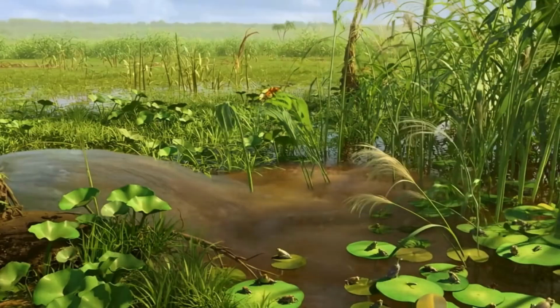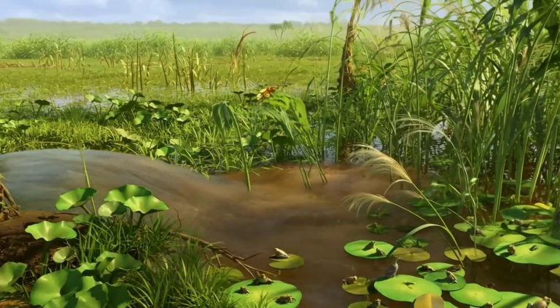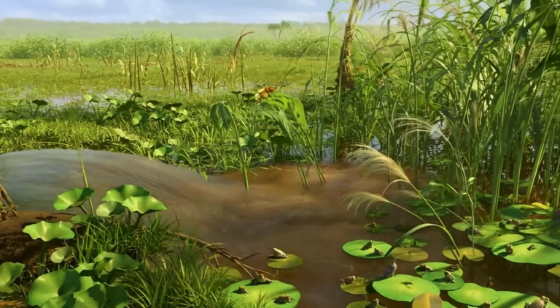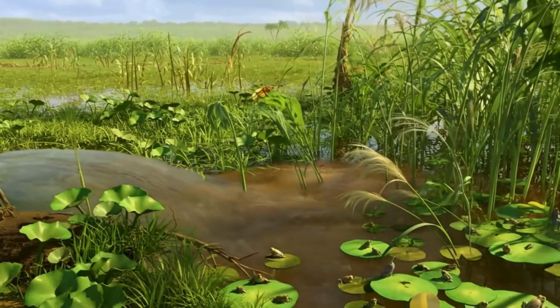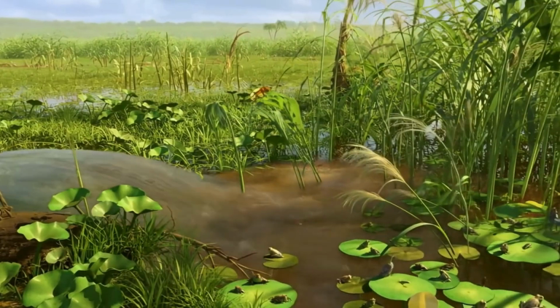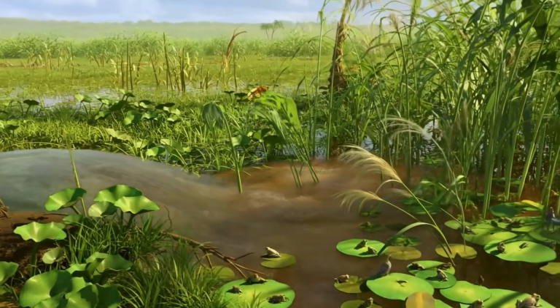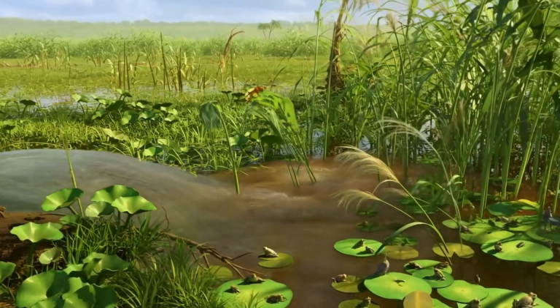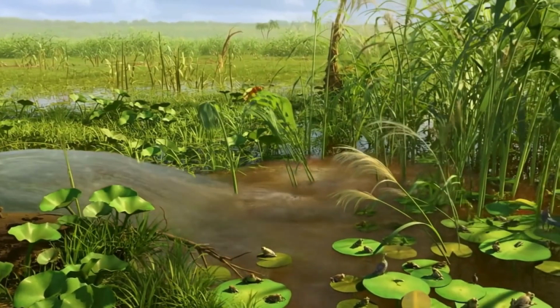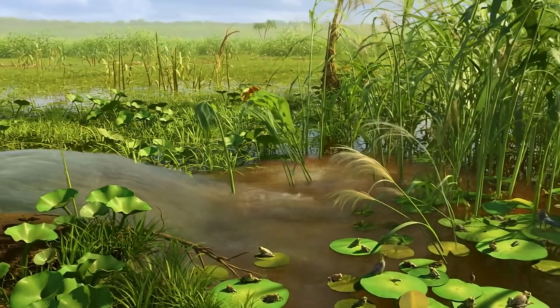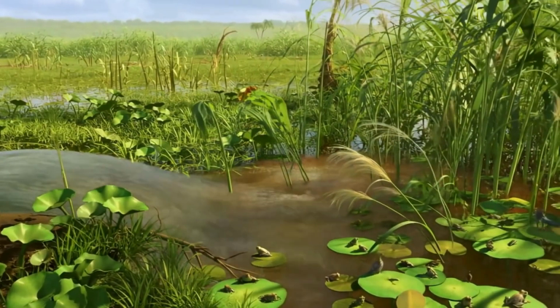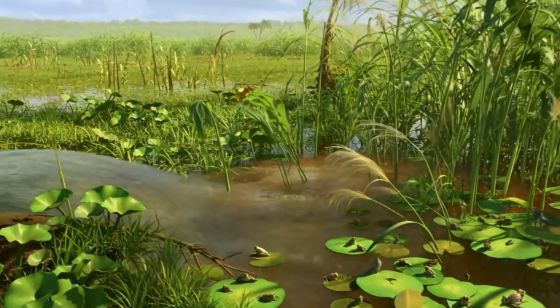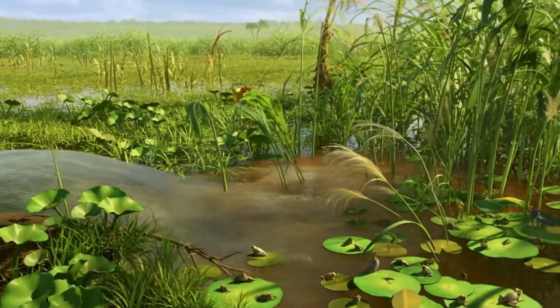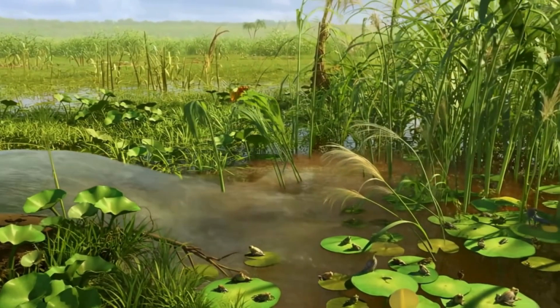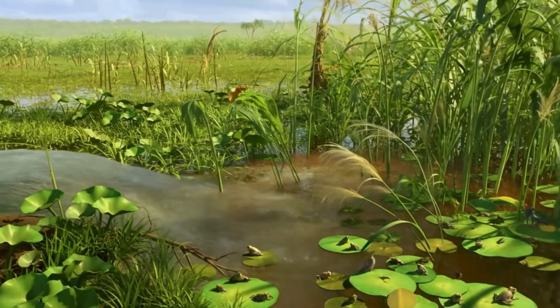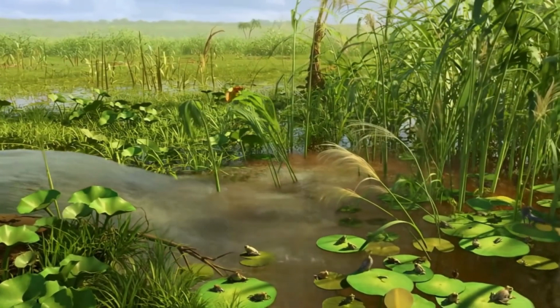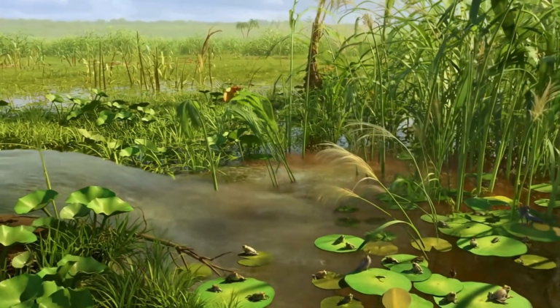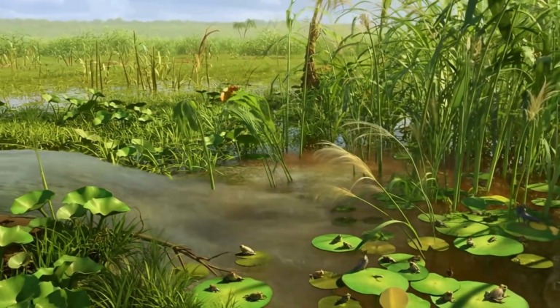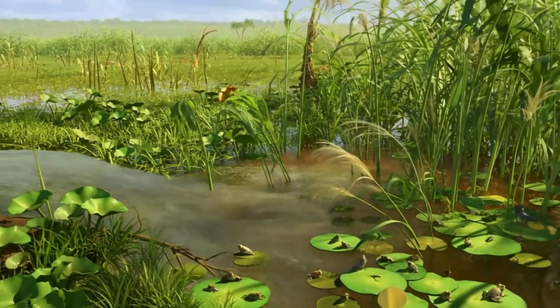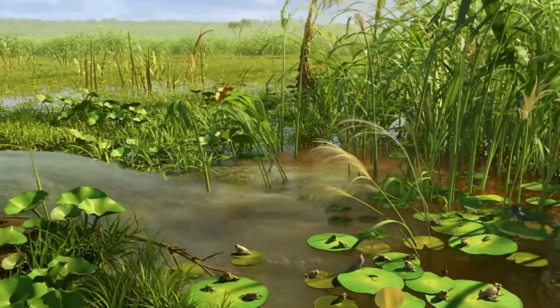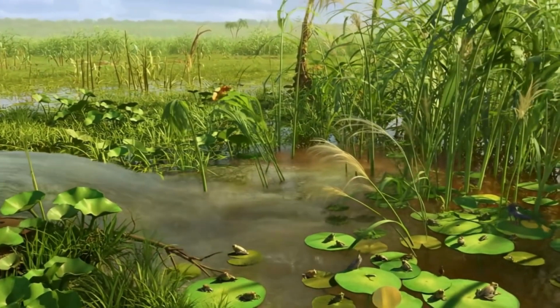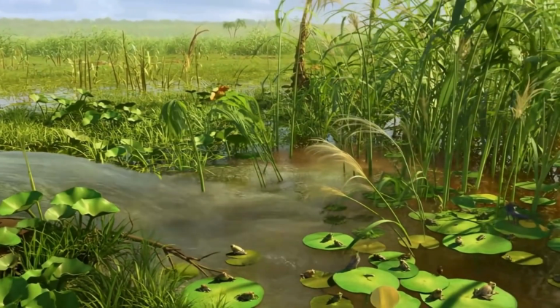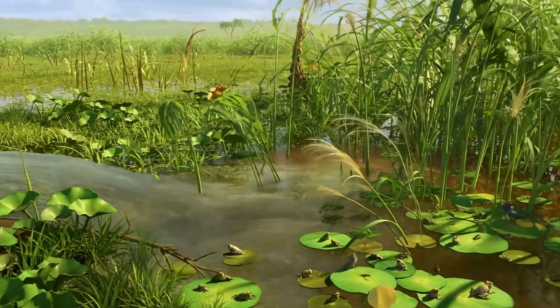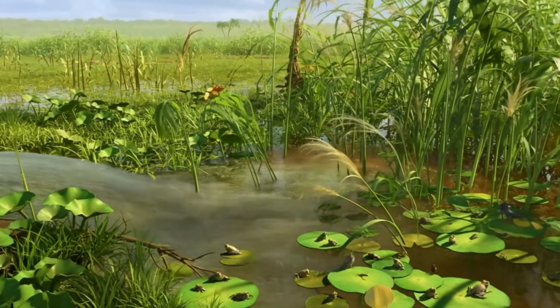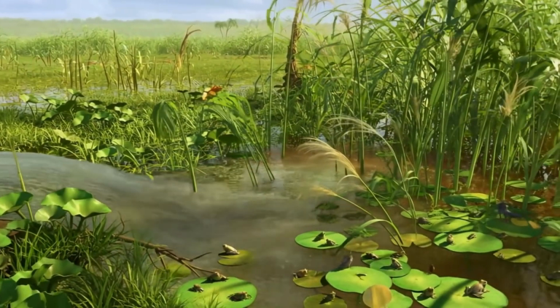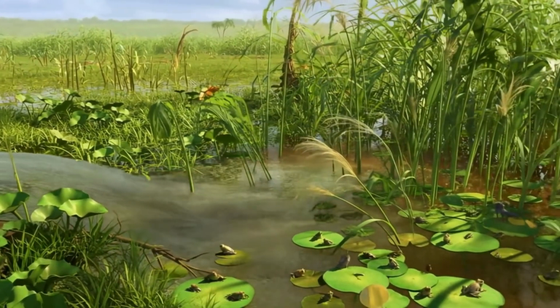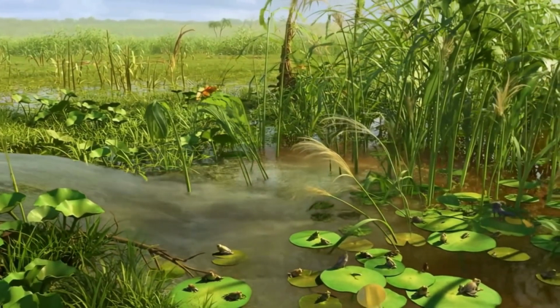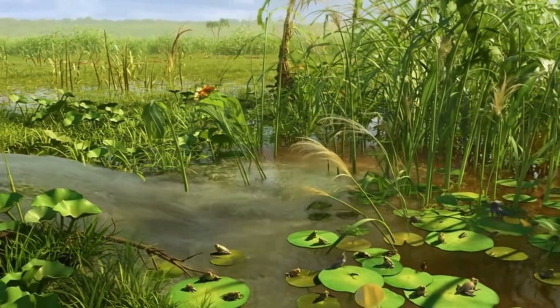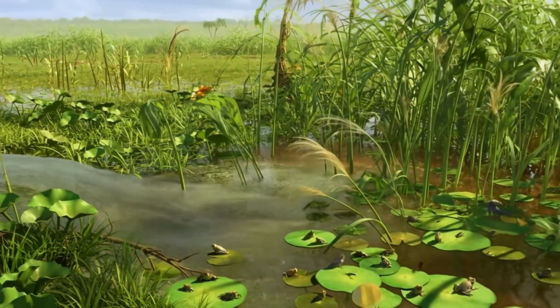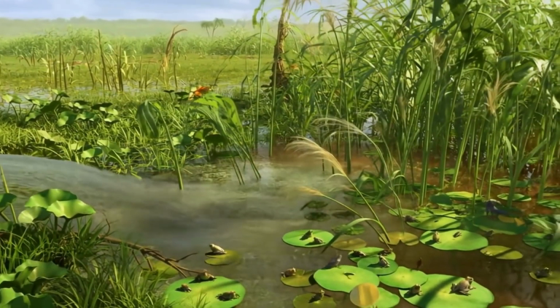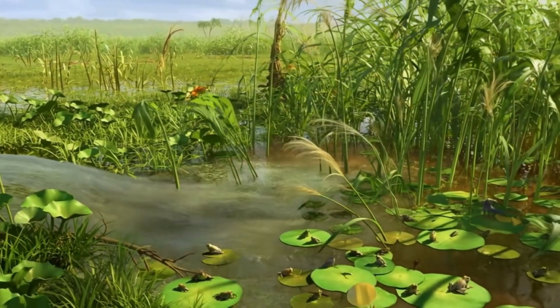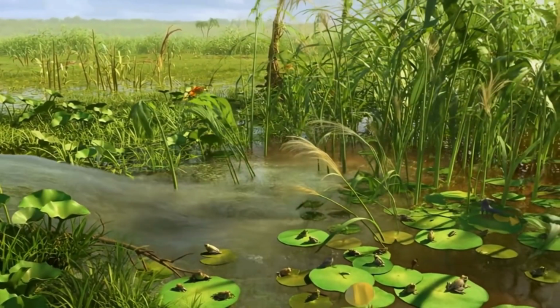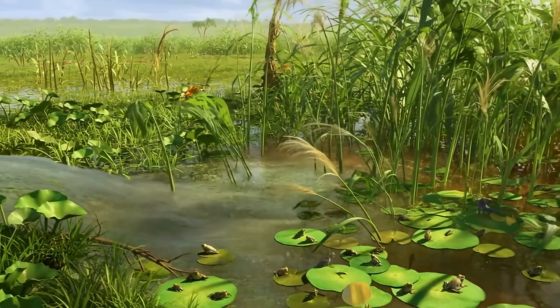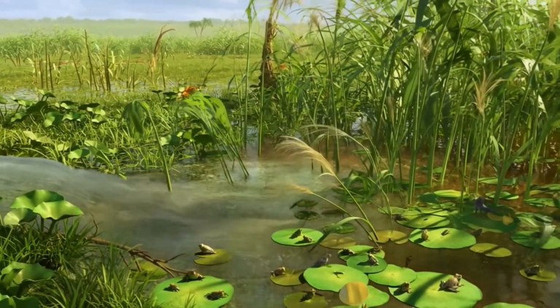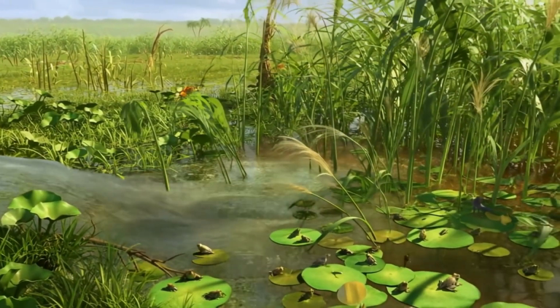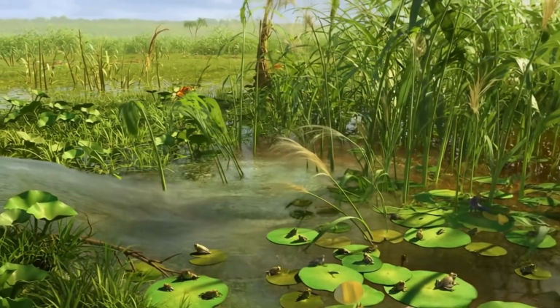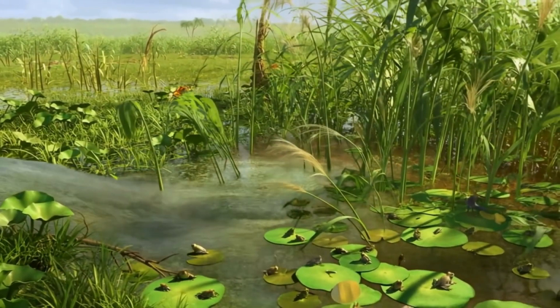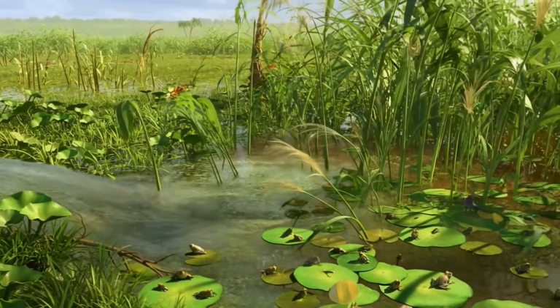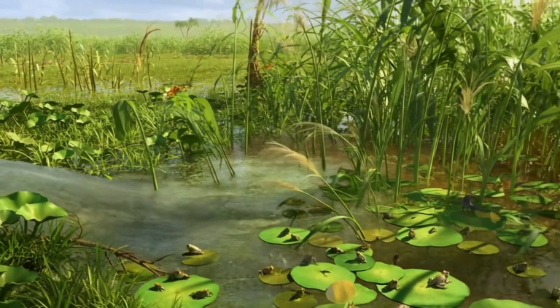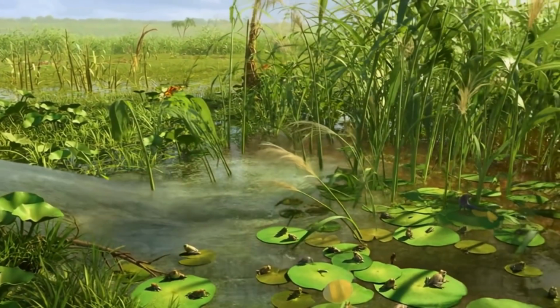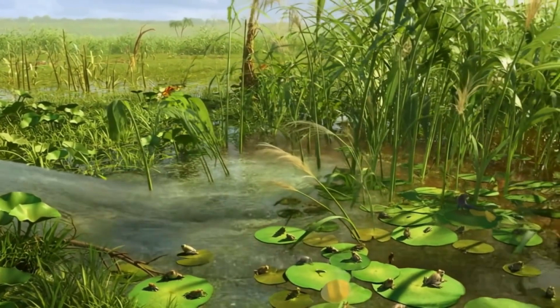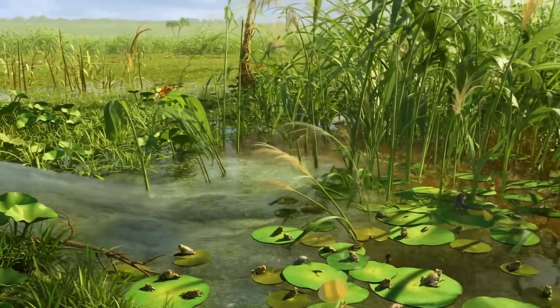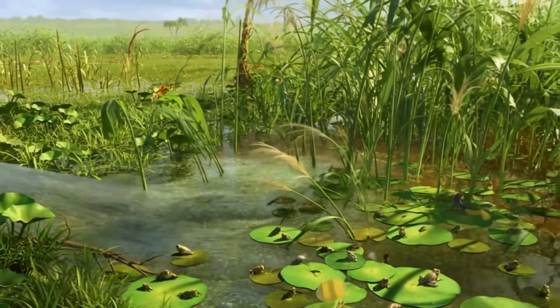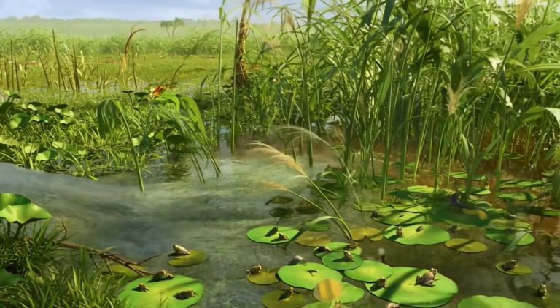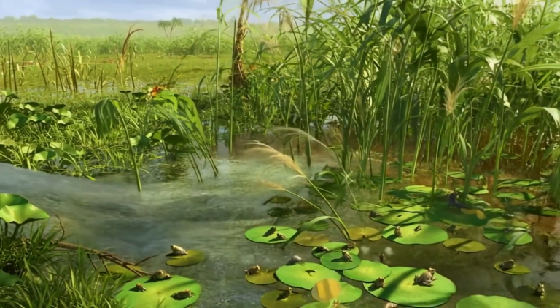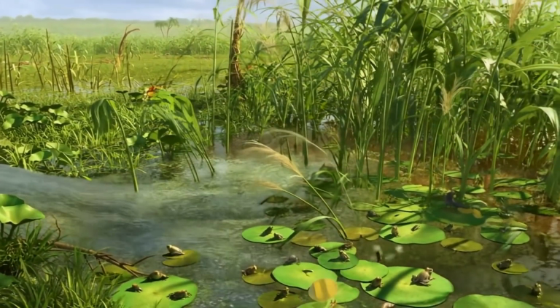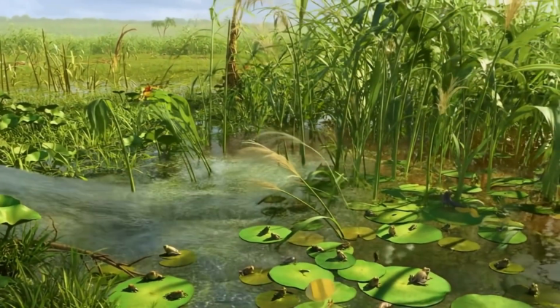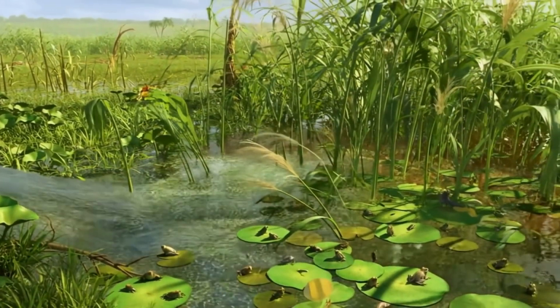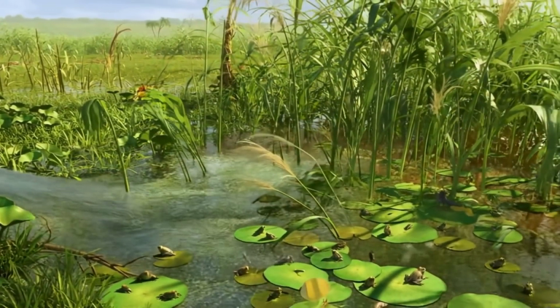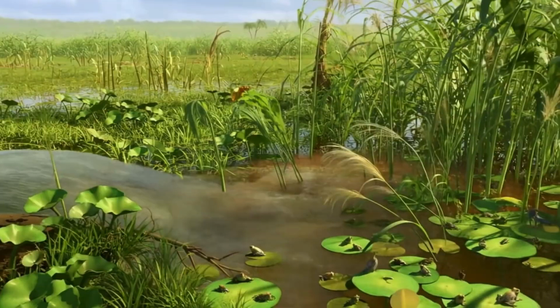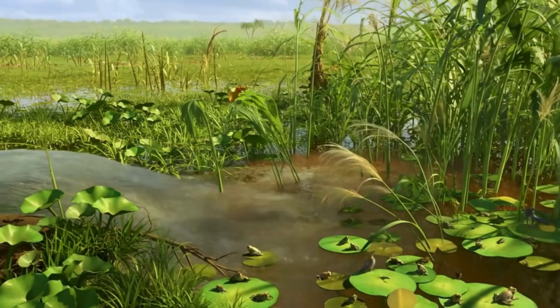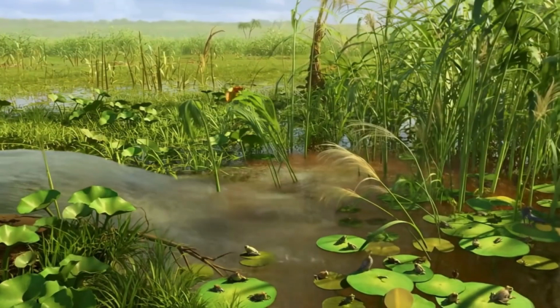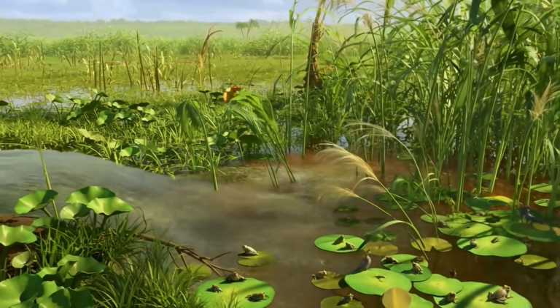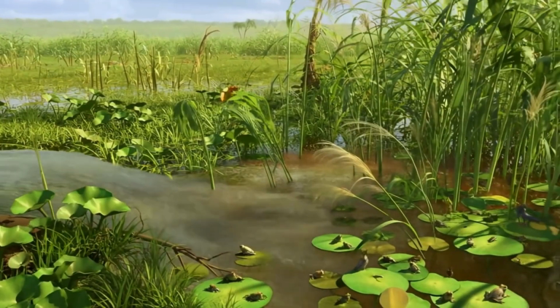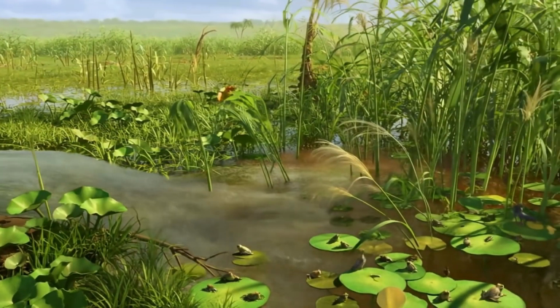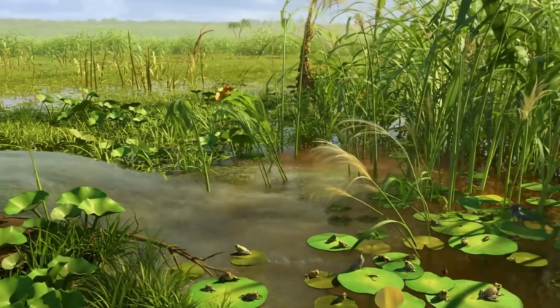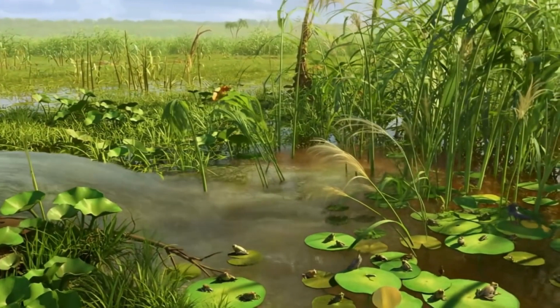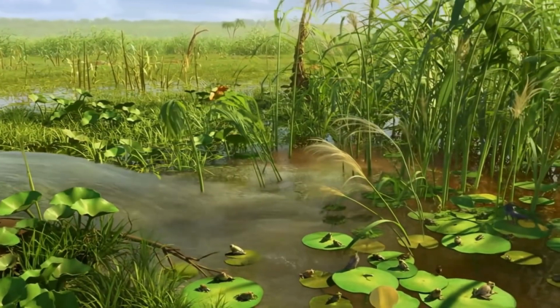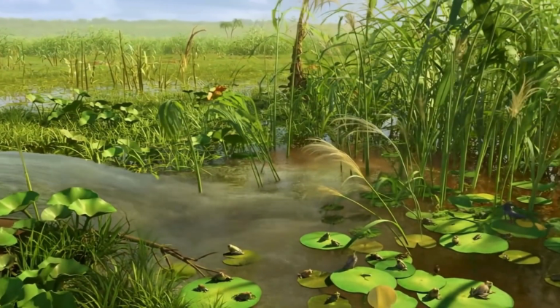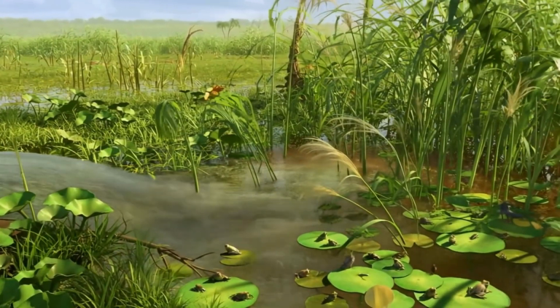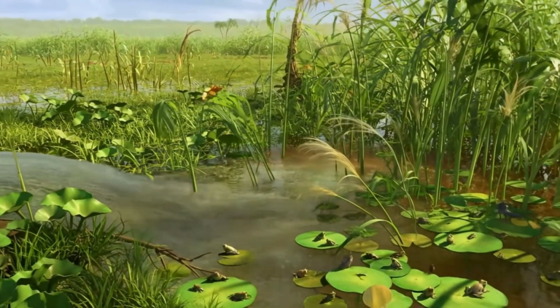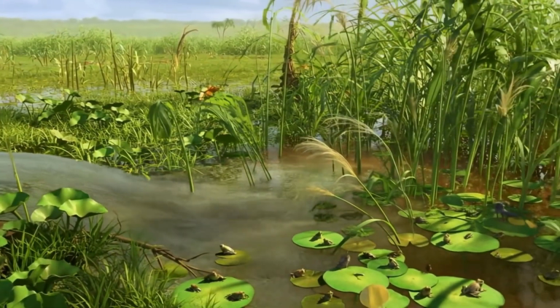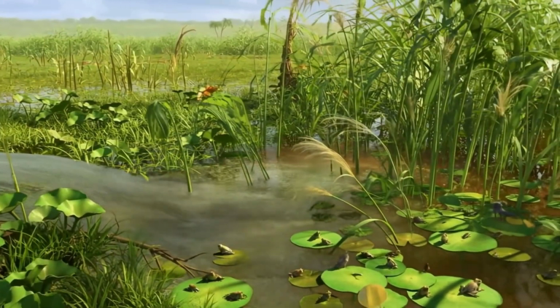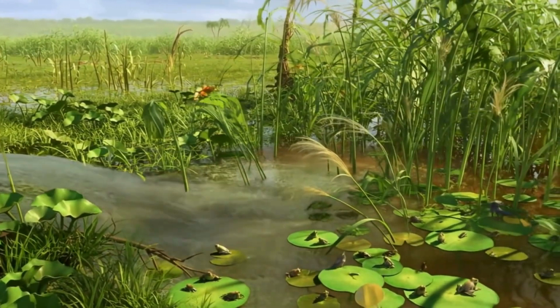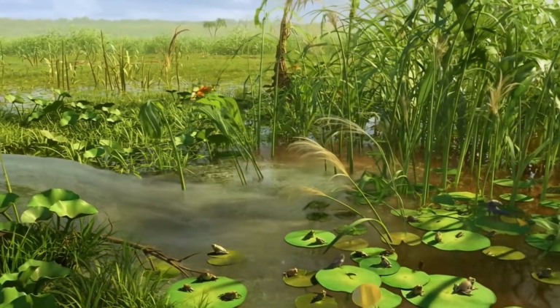Wetland plants do an extra strong job, removing chemicals and extra nutrients from the water.